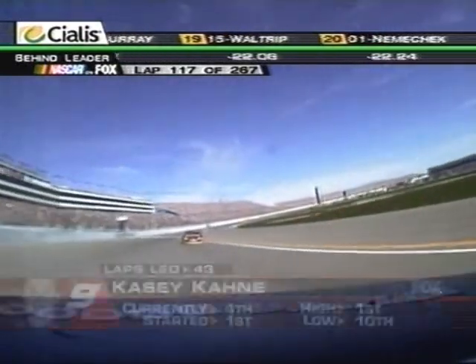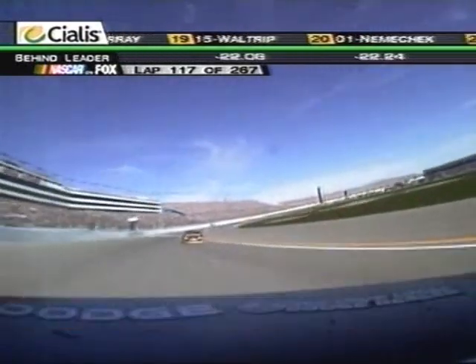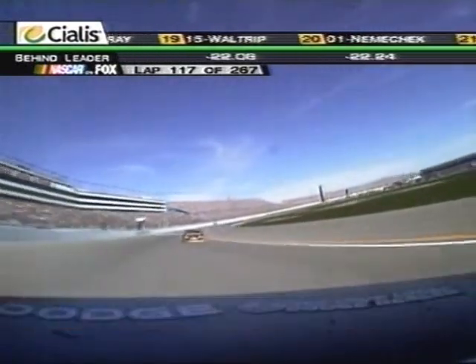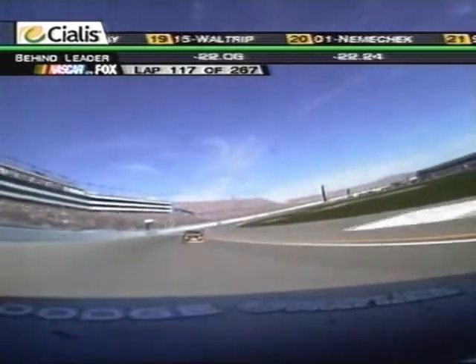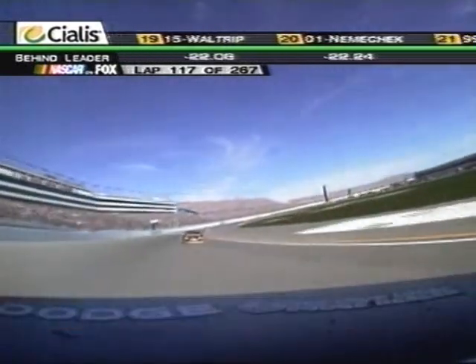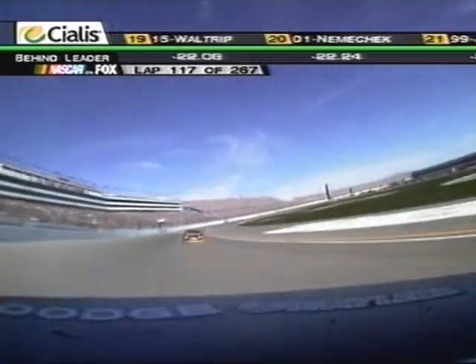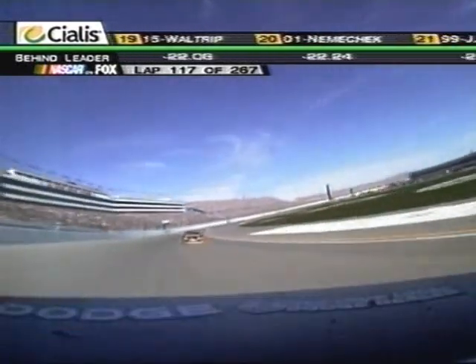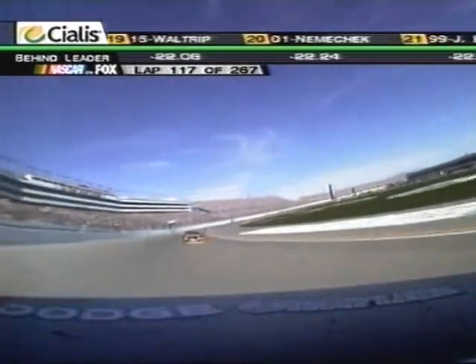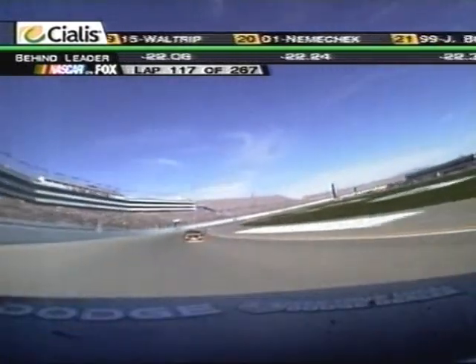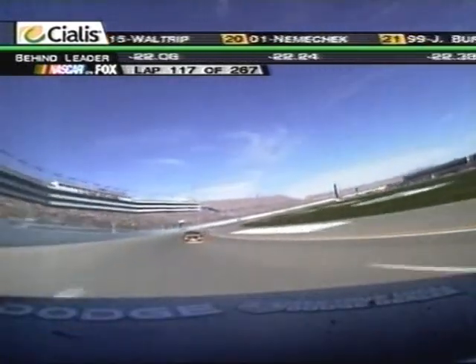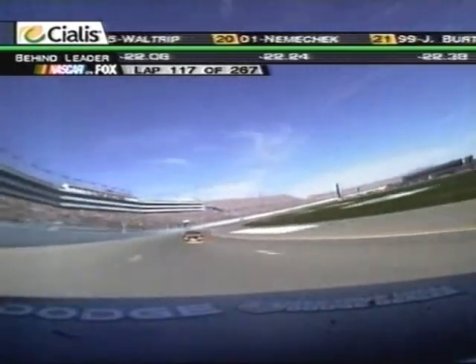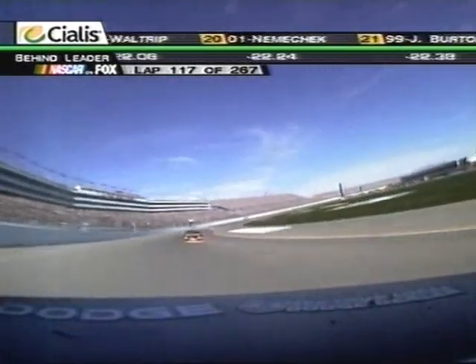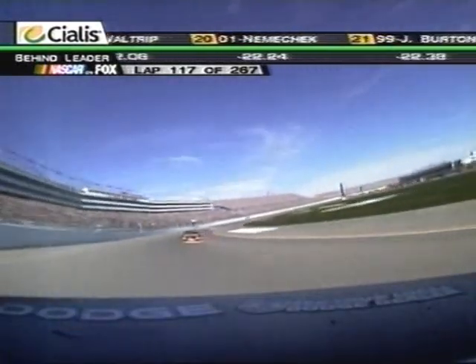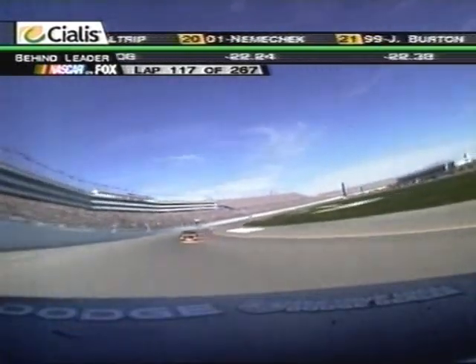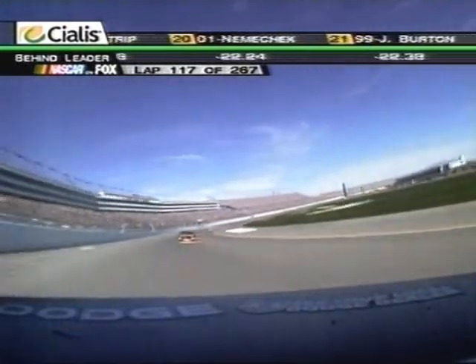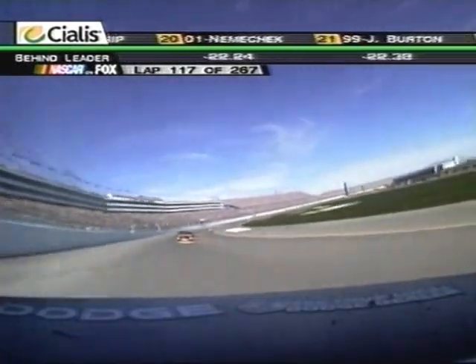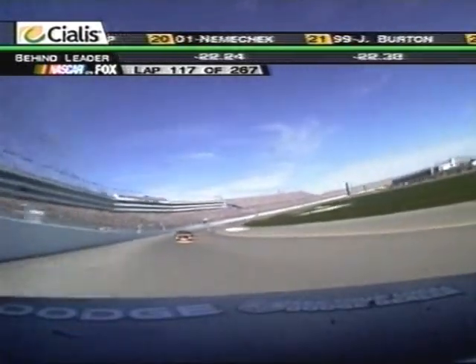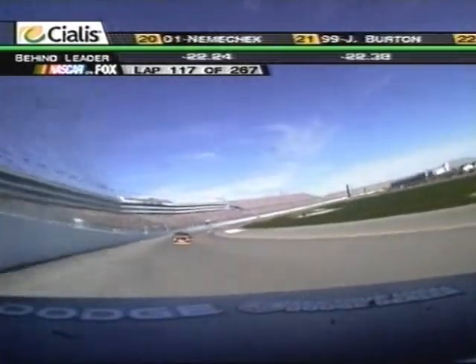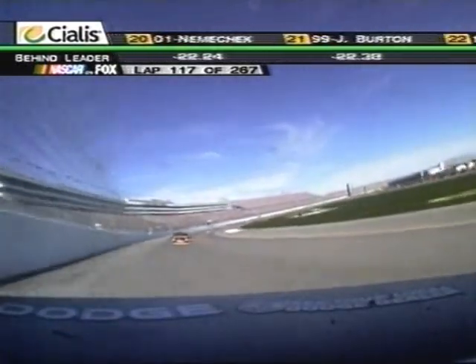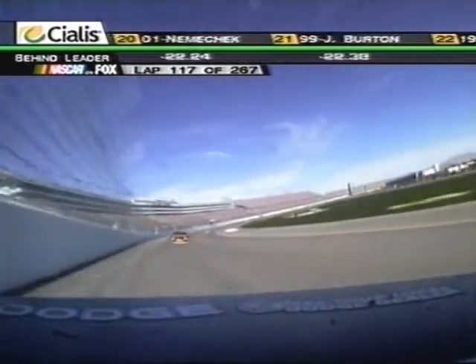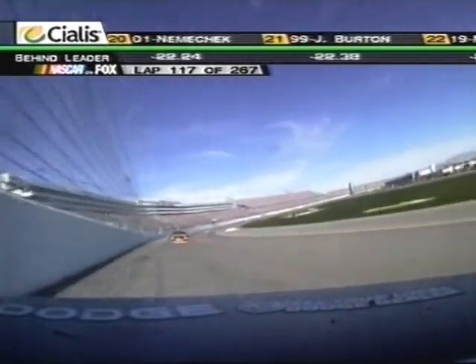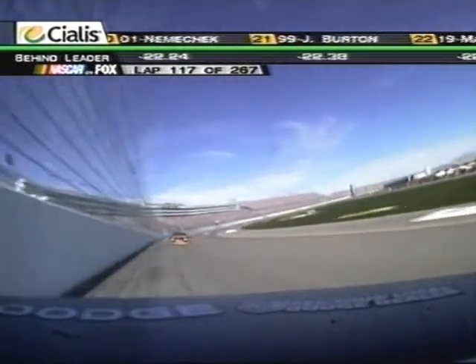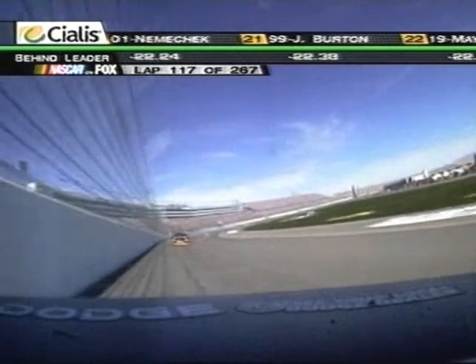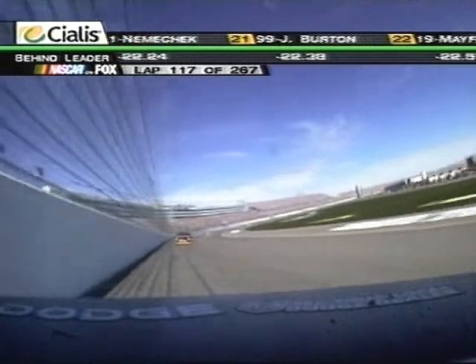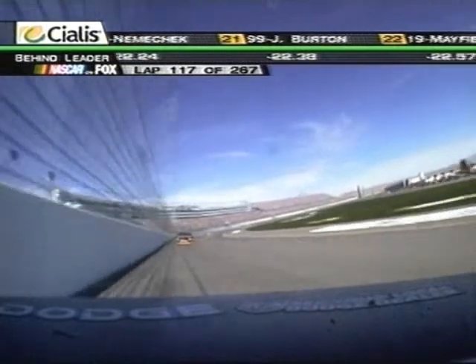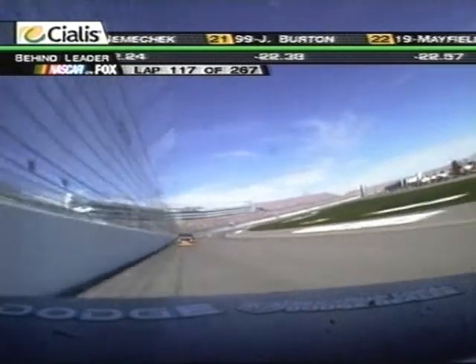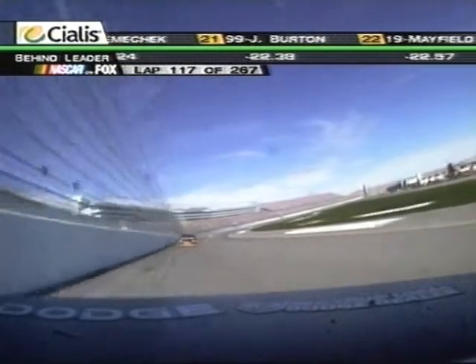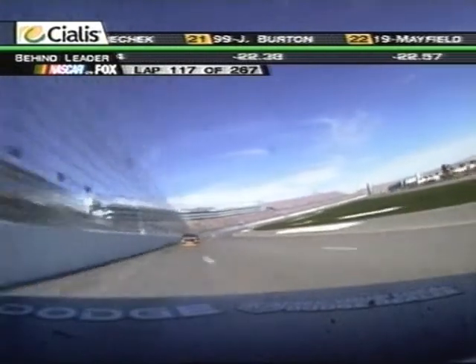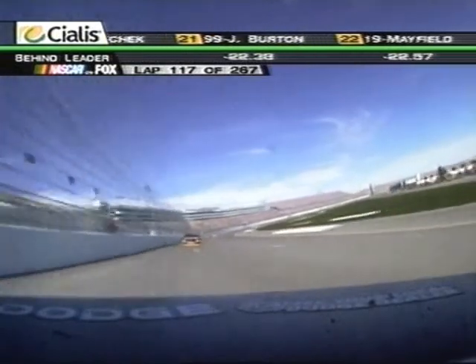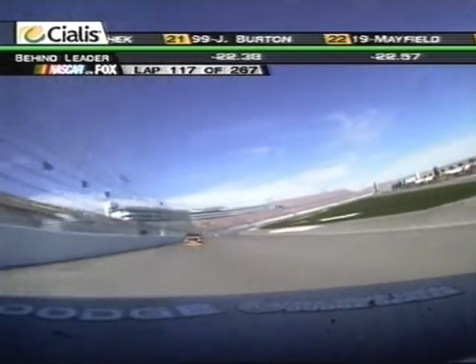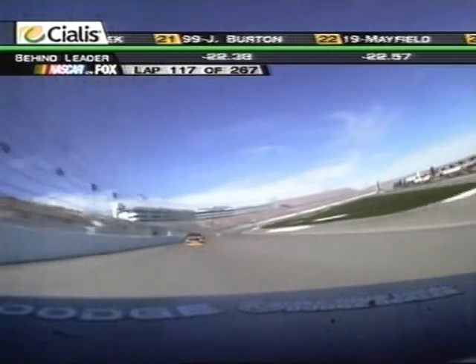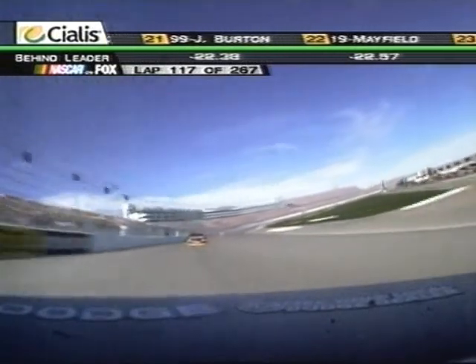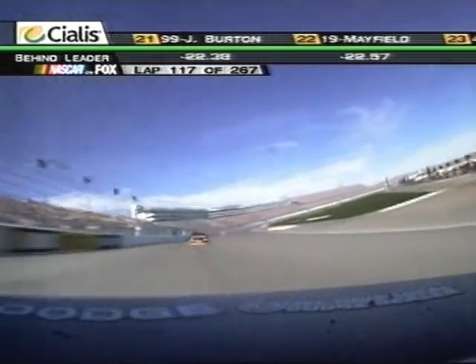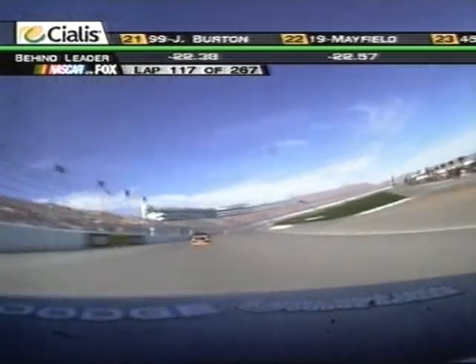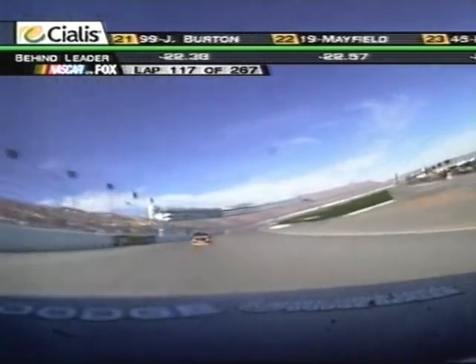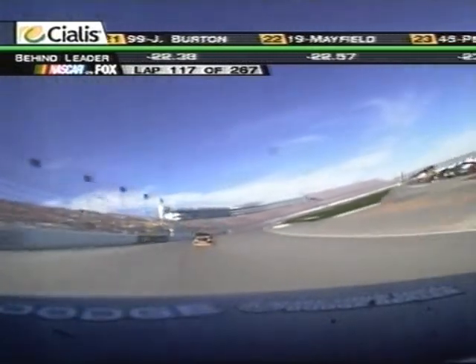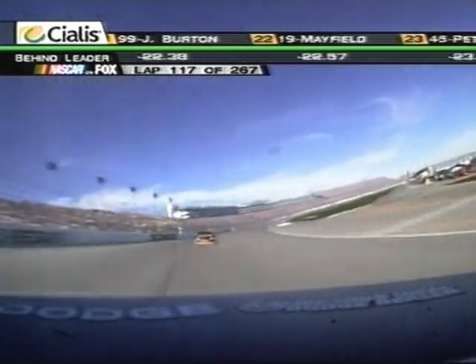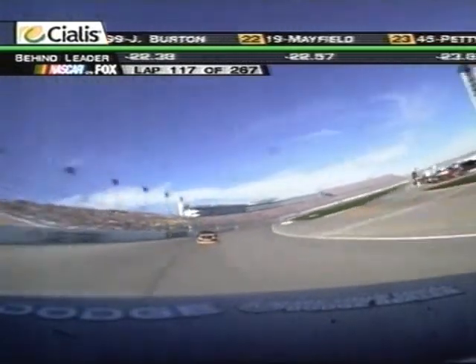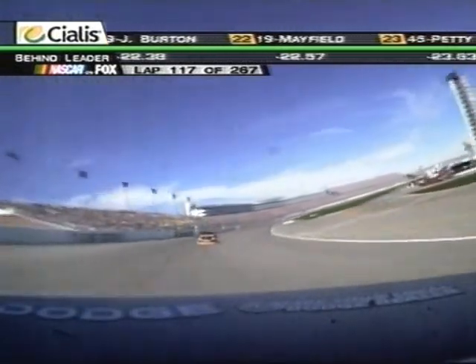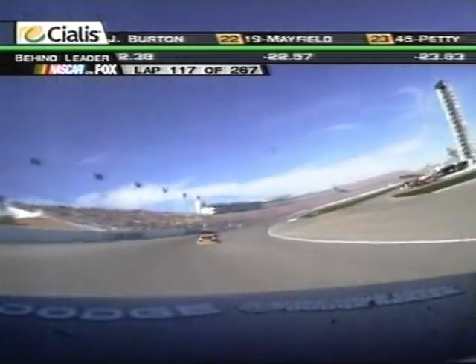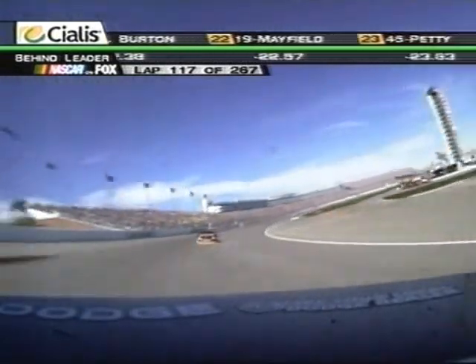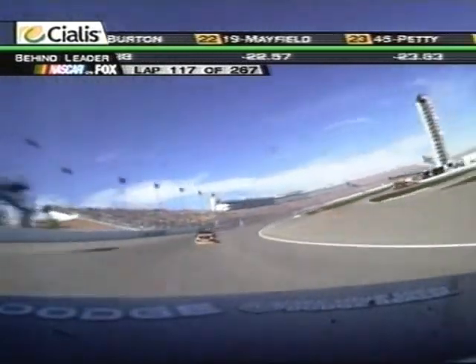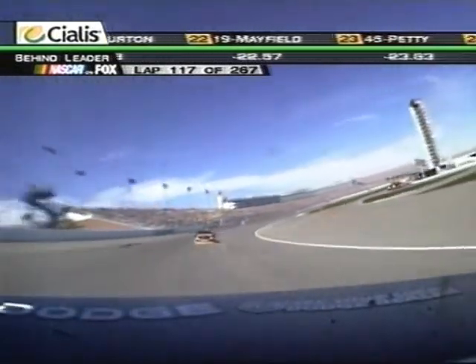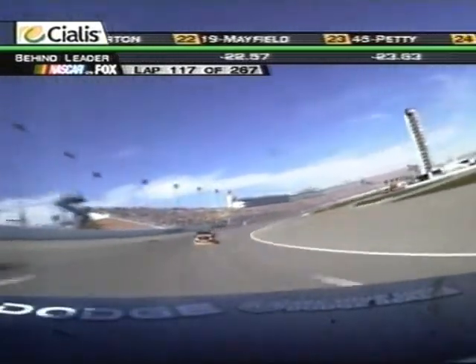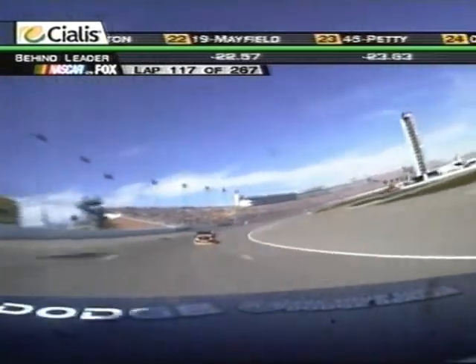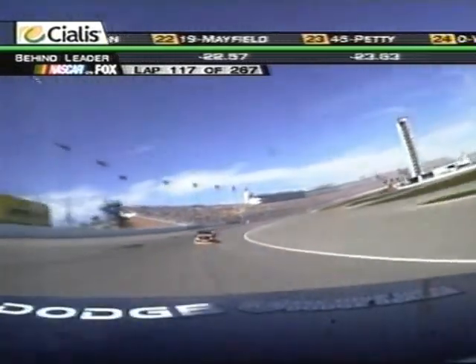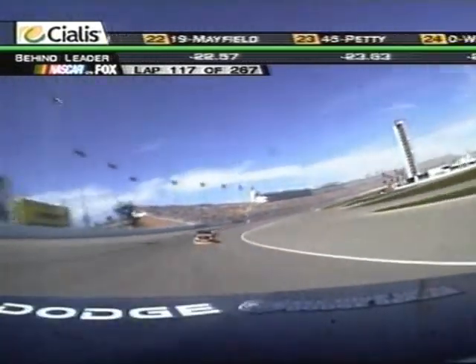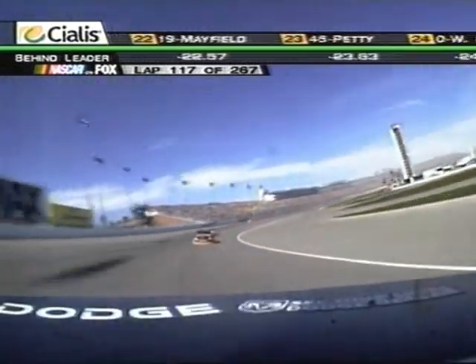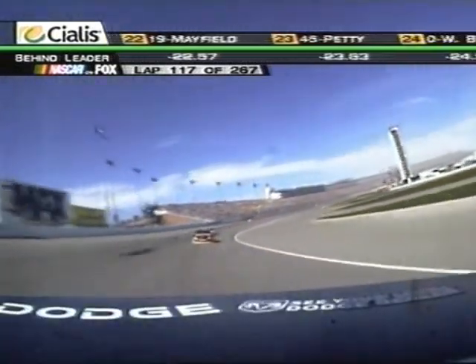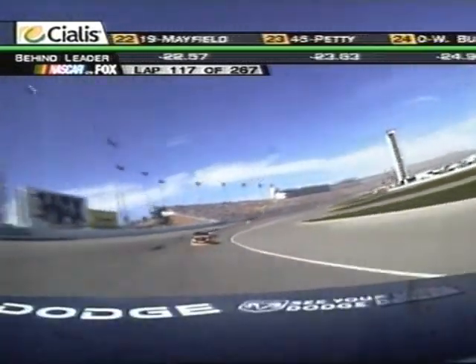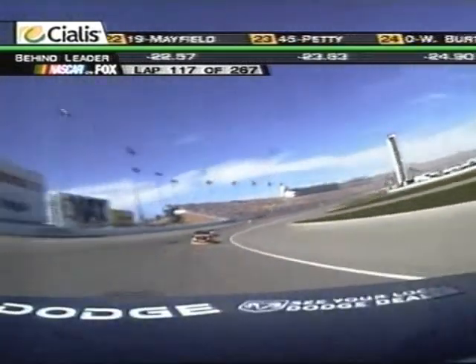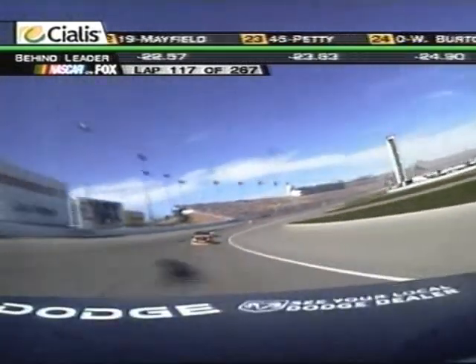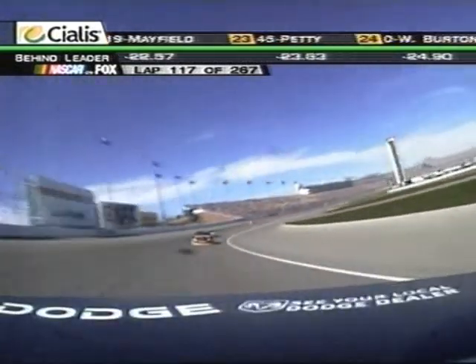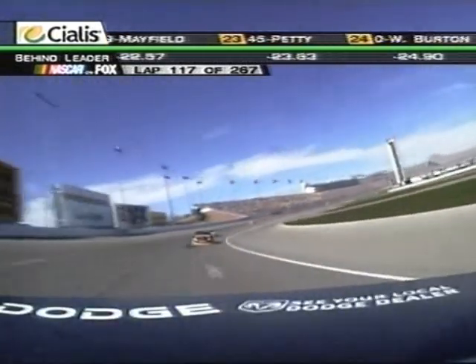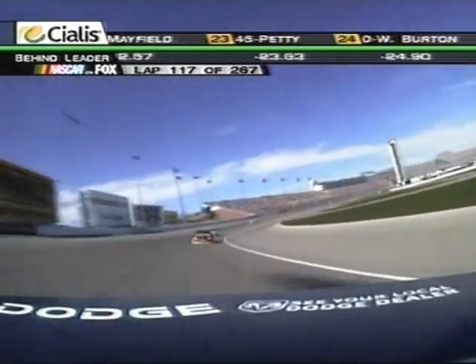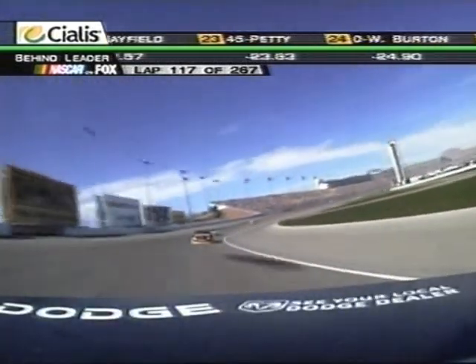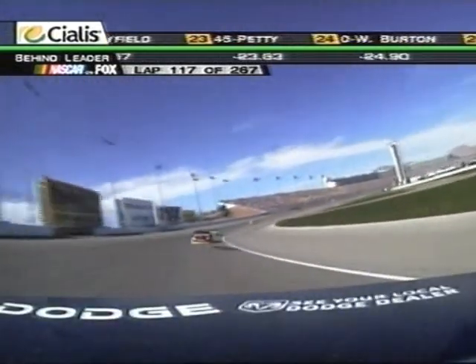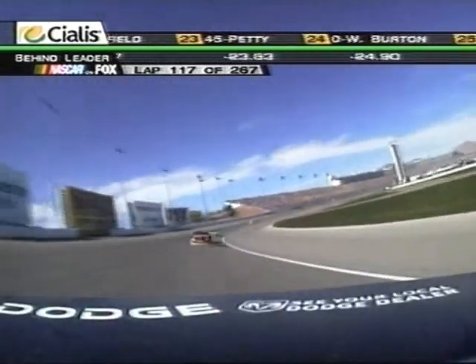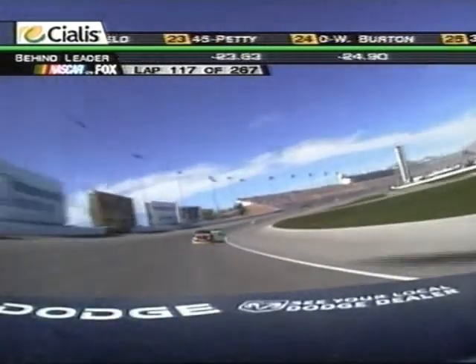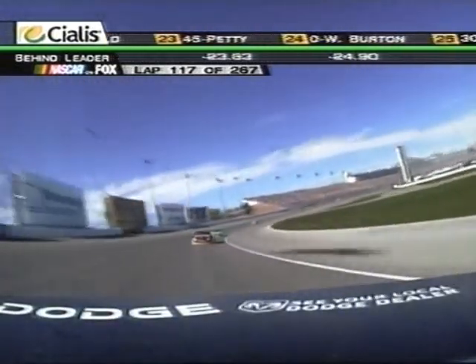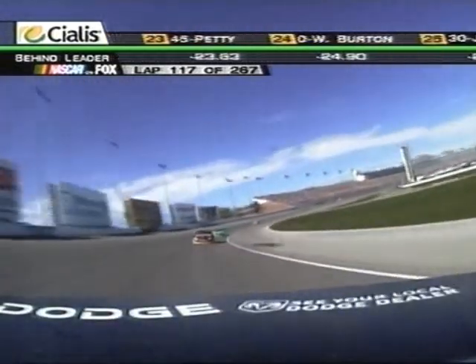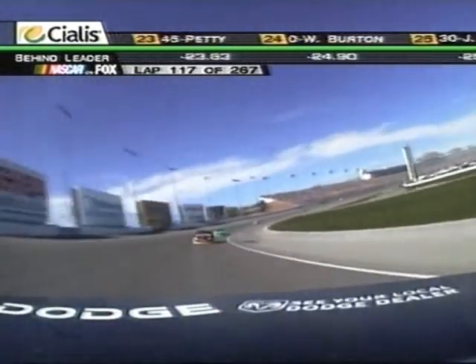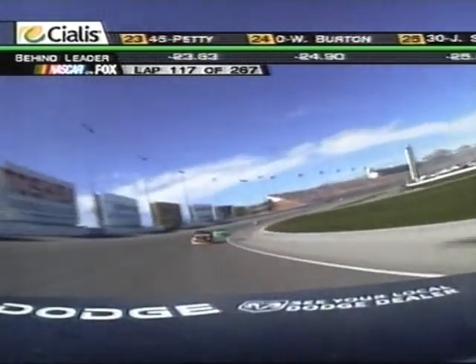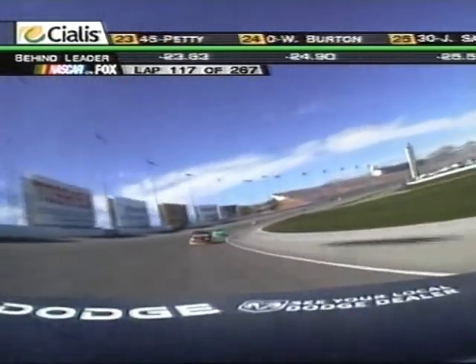That bad boy's handling like I like for him to handle. He doesn't have to worry a whole lot about his tires. In 116 laps, he's never been lower than 10th.